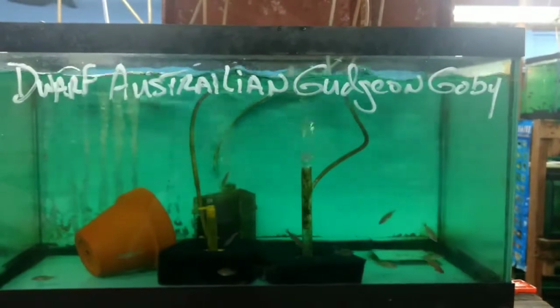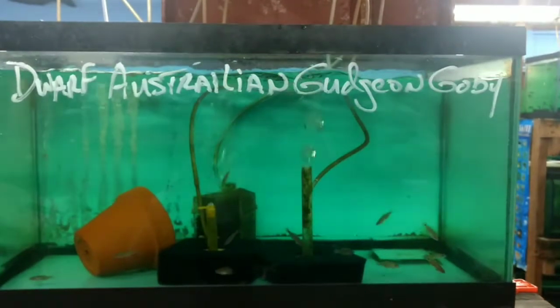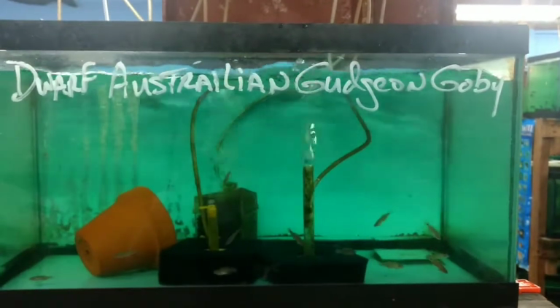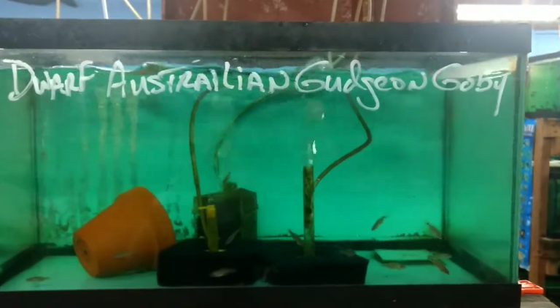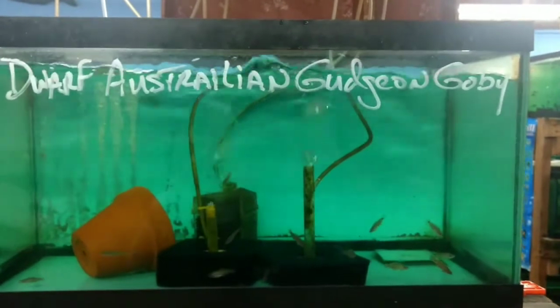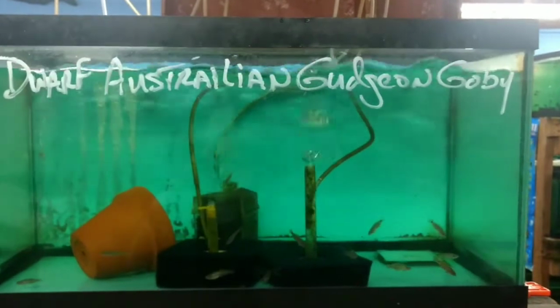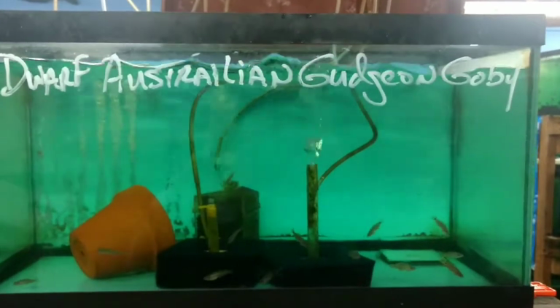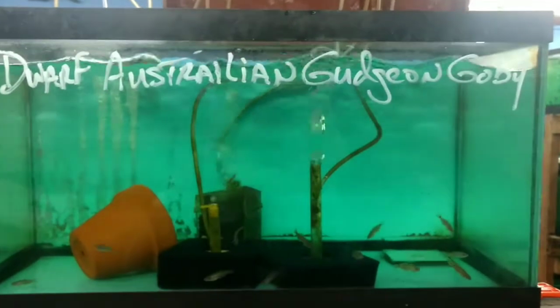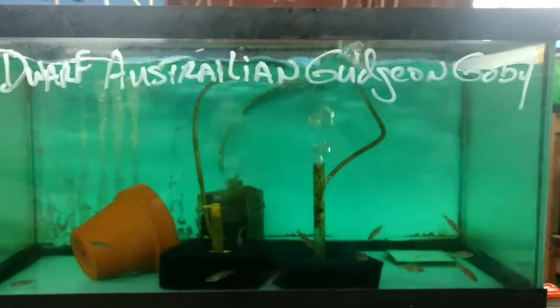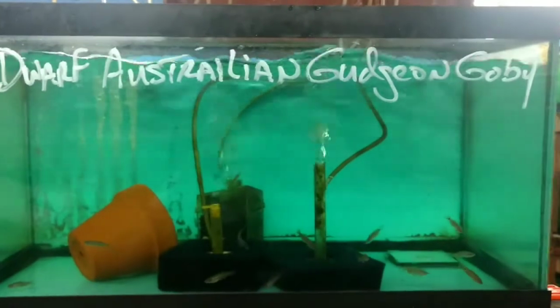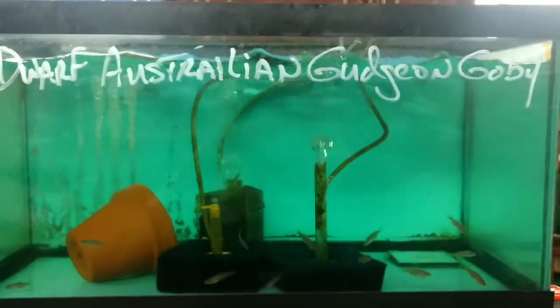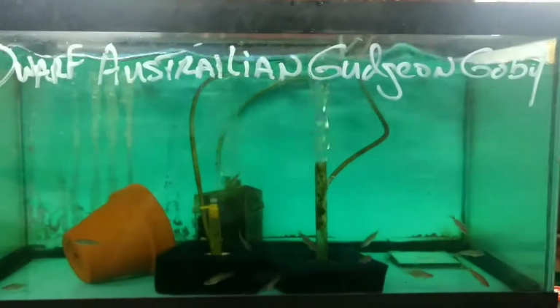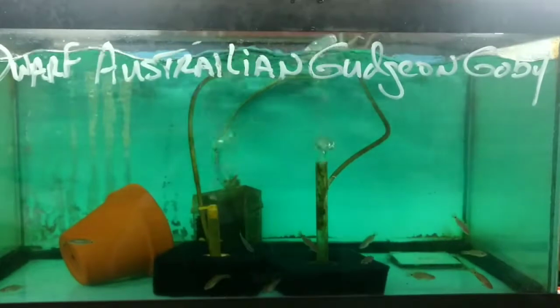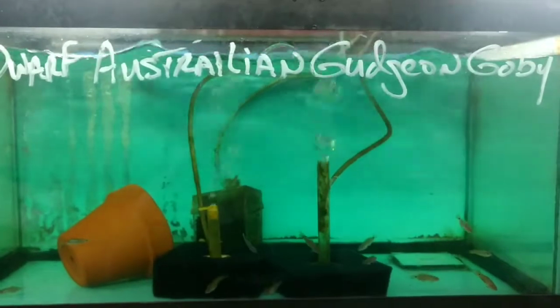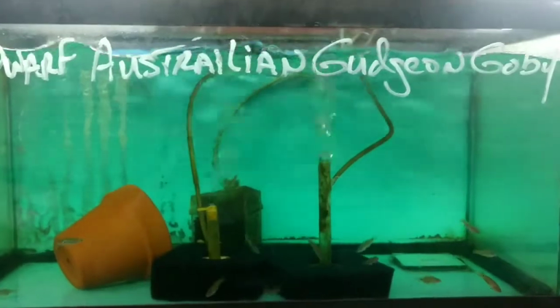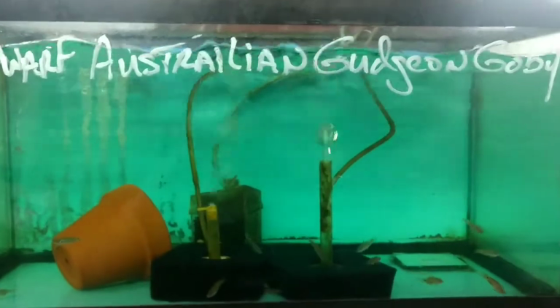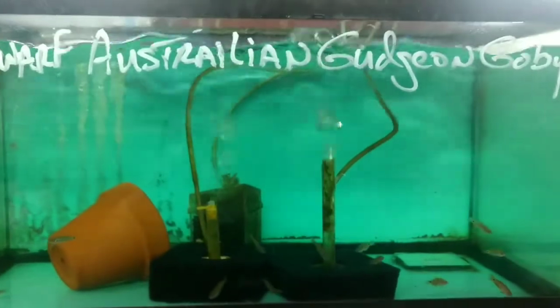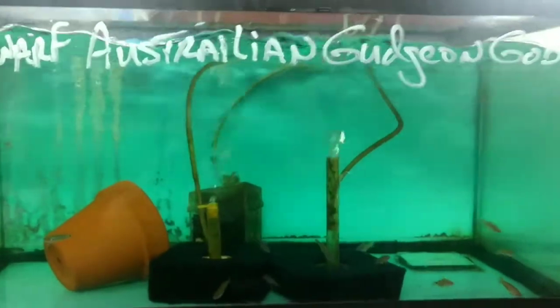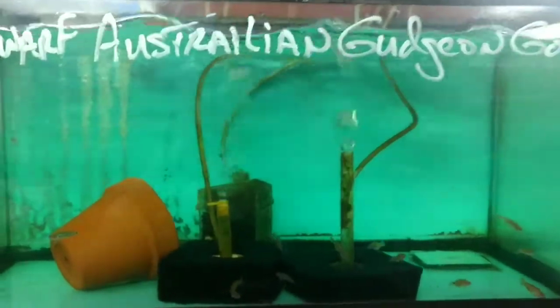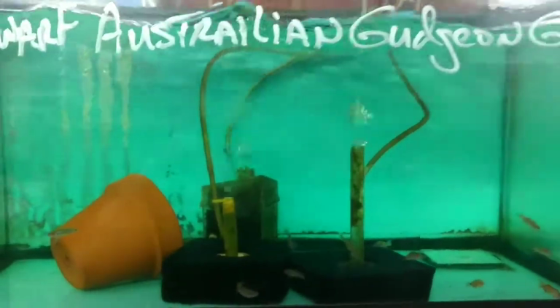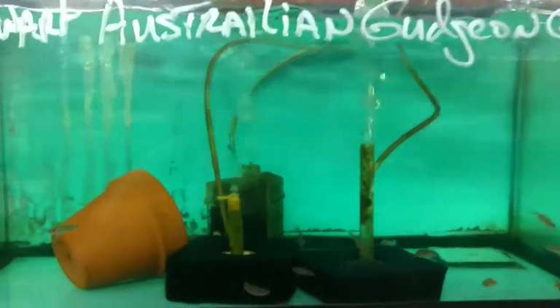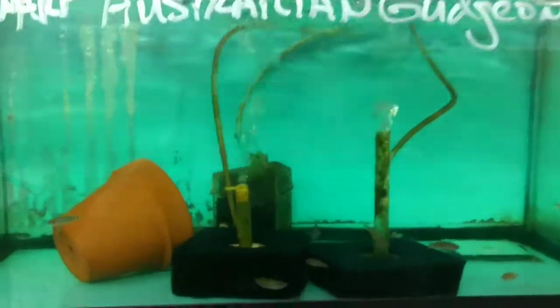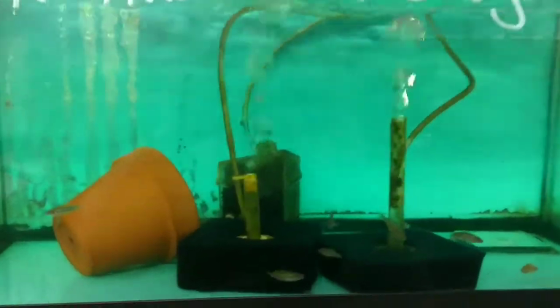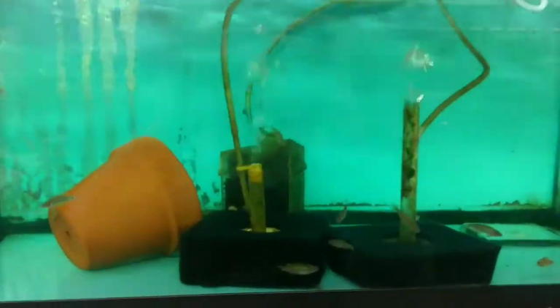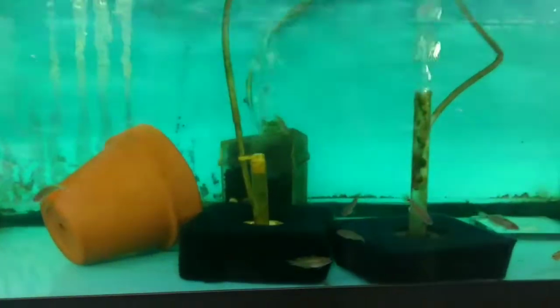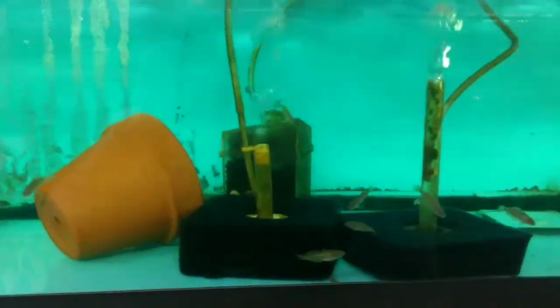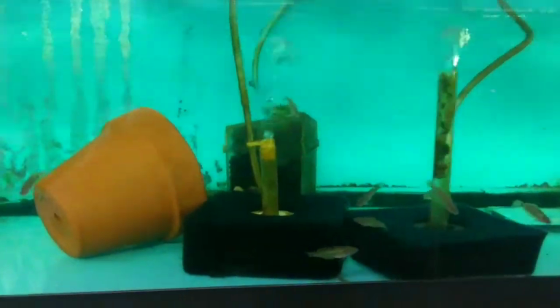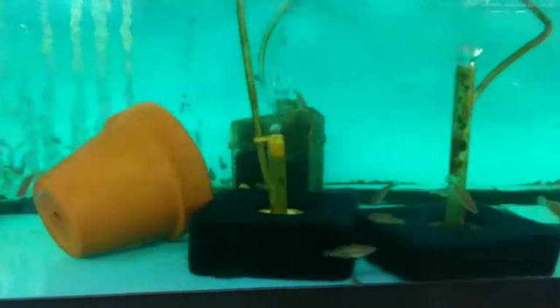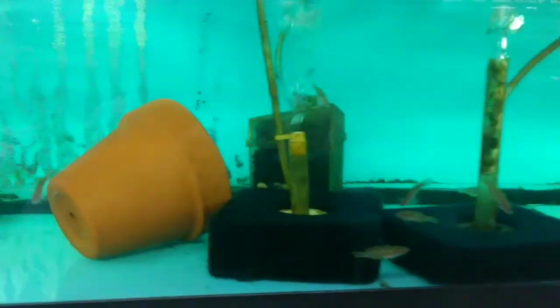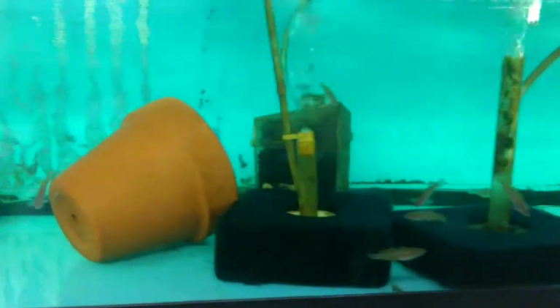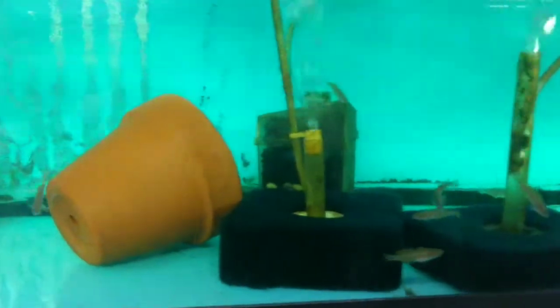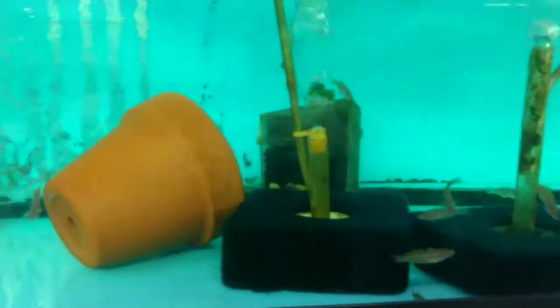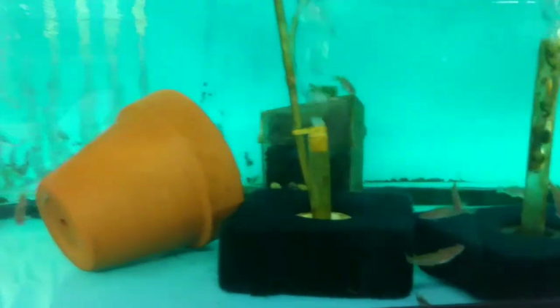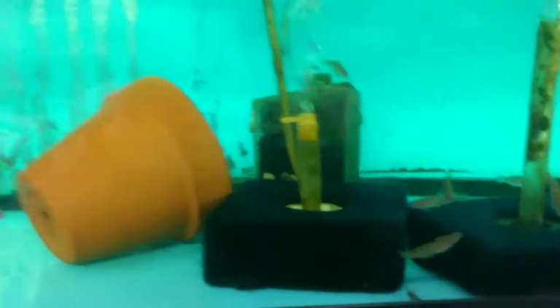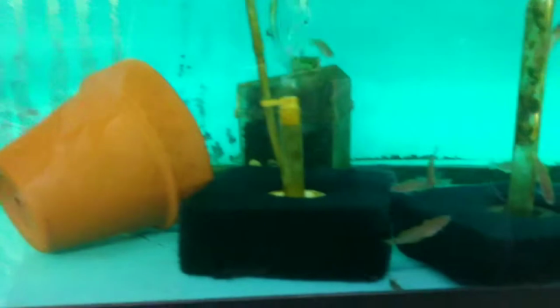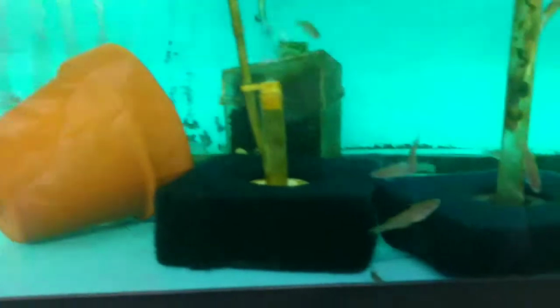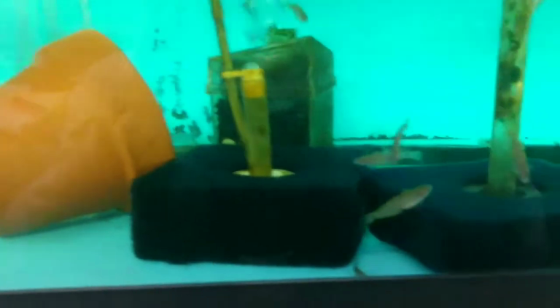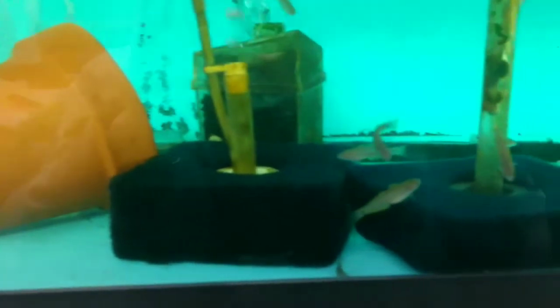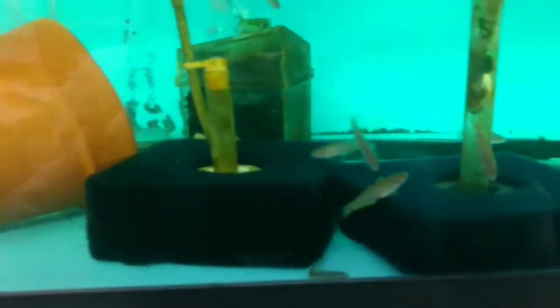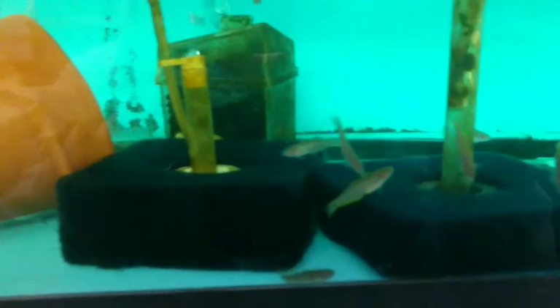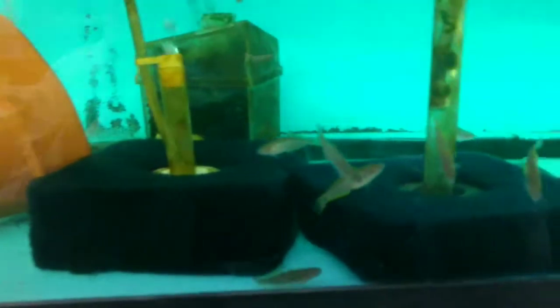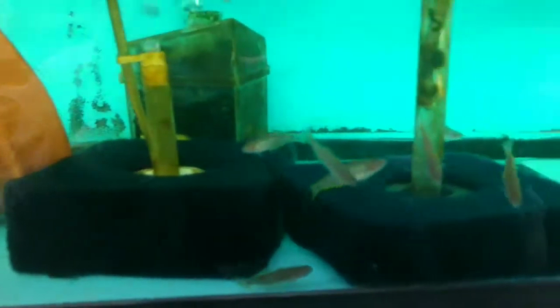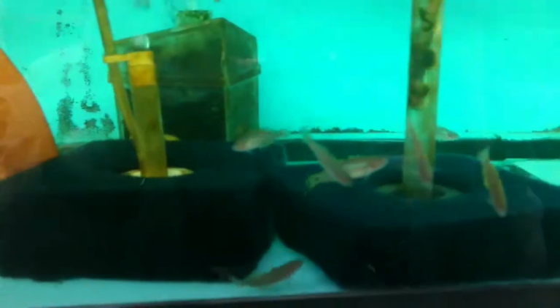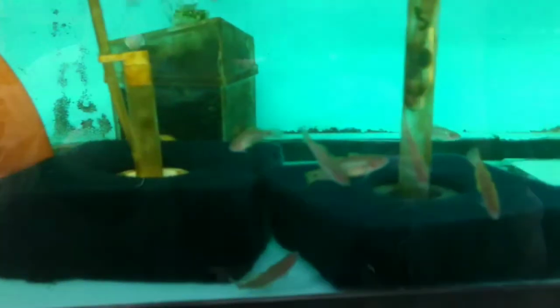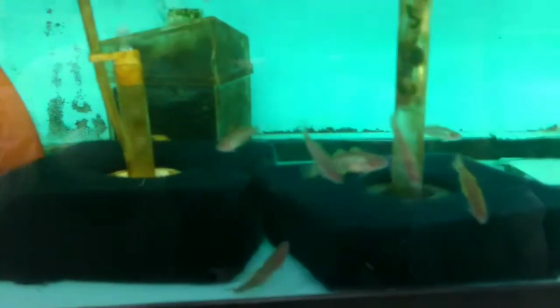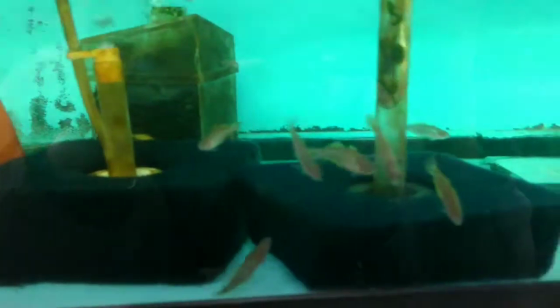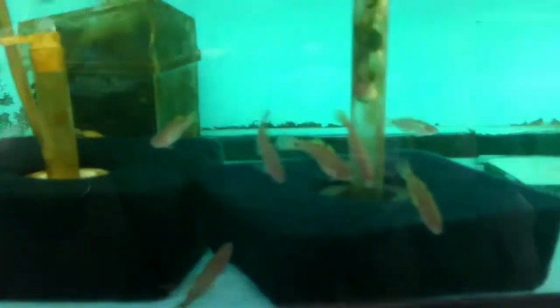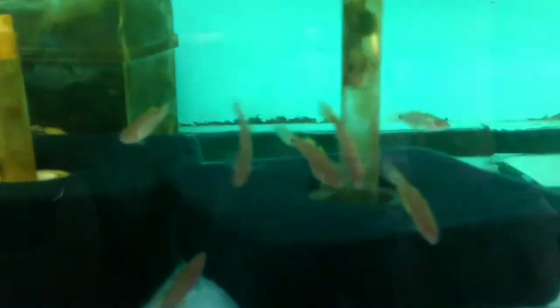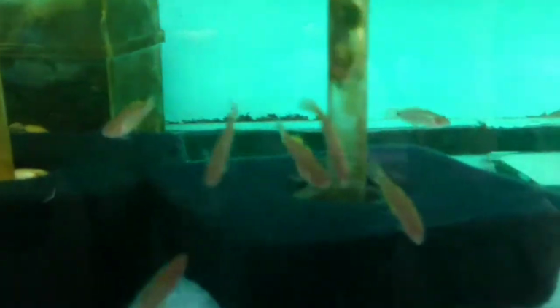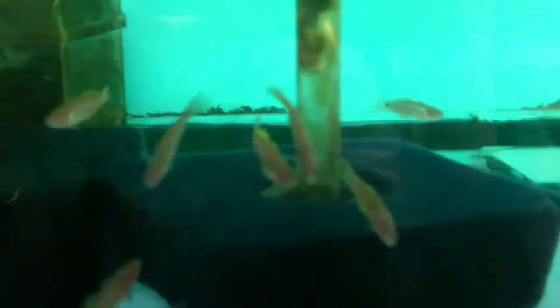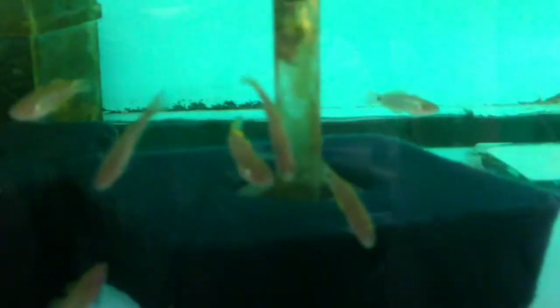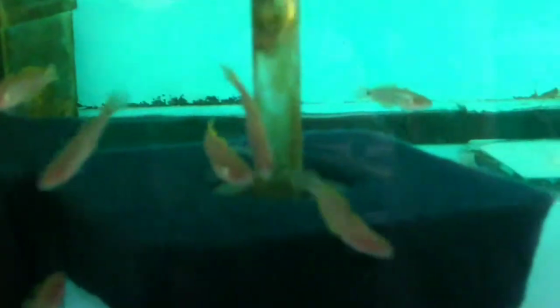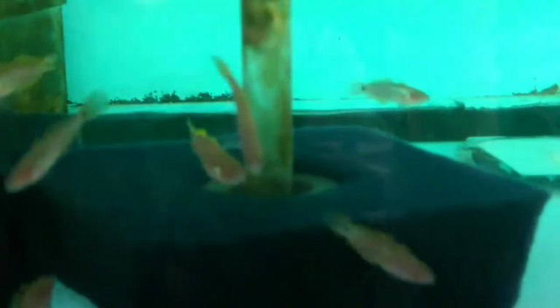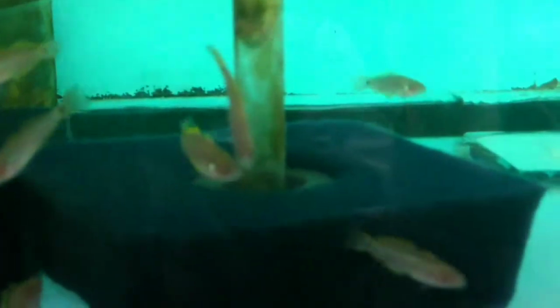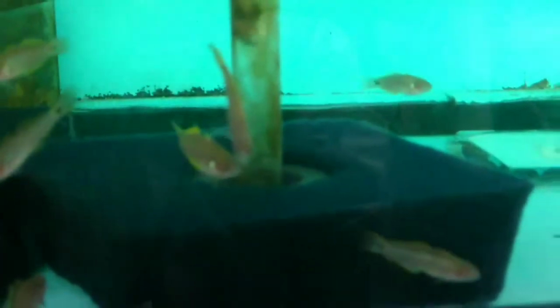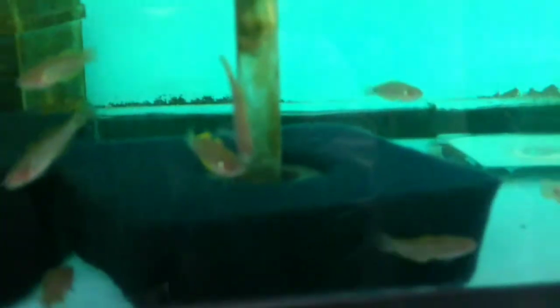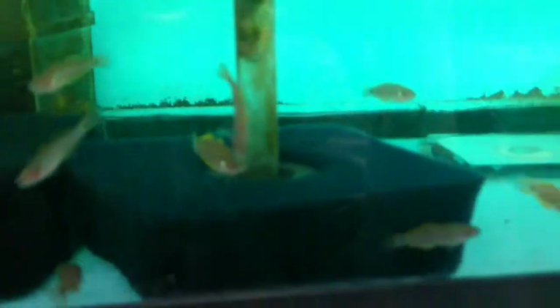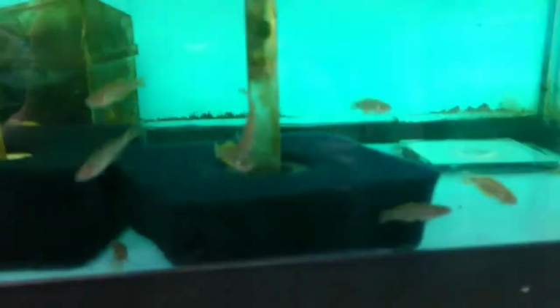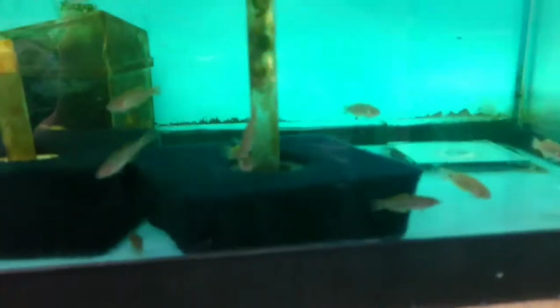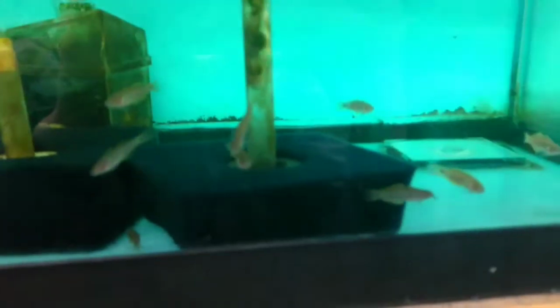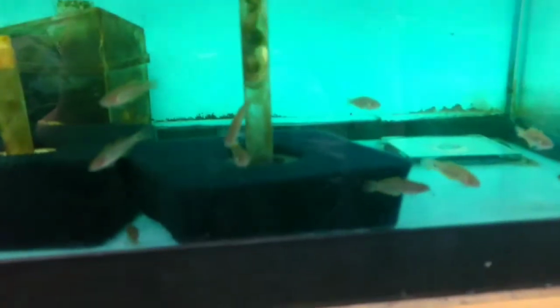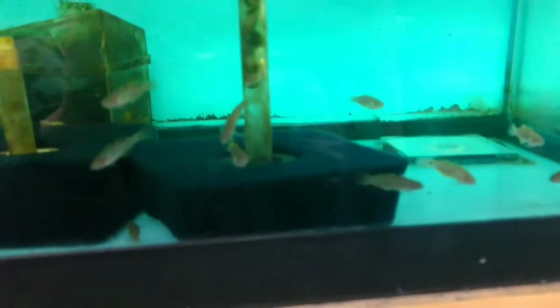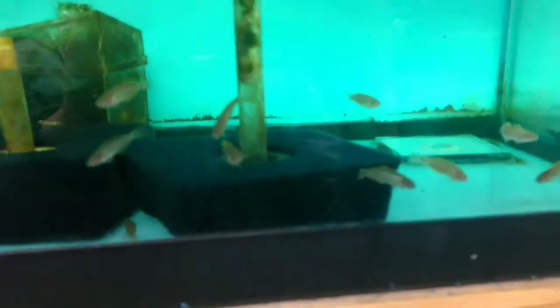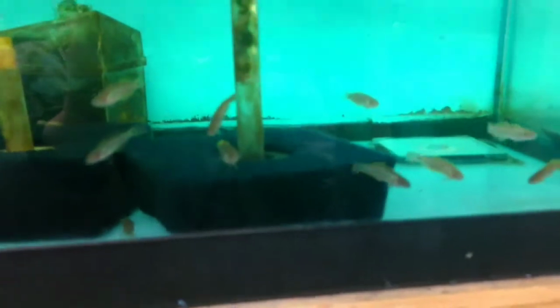What's going on guys, it's Ben here from BH Aquatics and in today's video we are going to be taking a look at the Australian Gudgeon Goby.